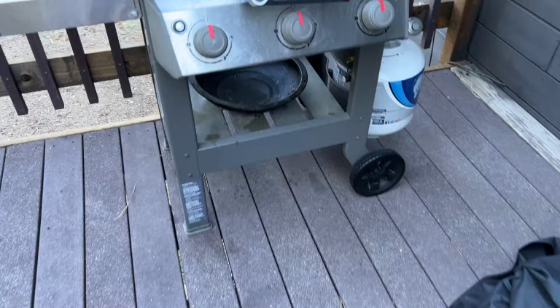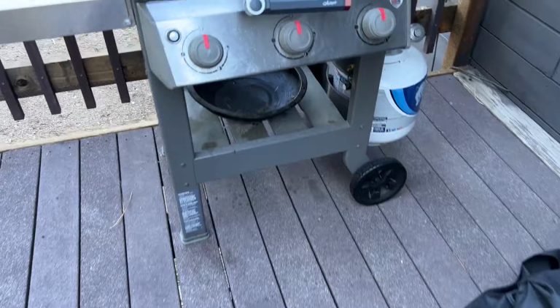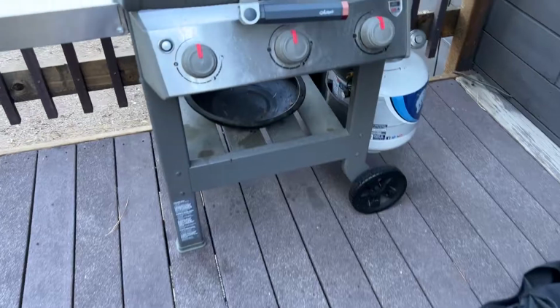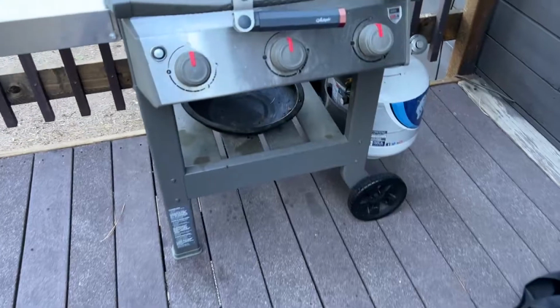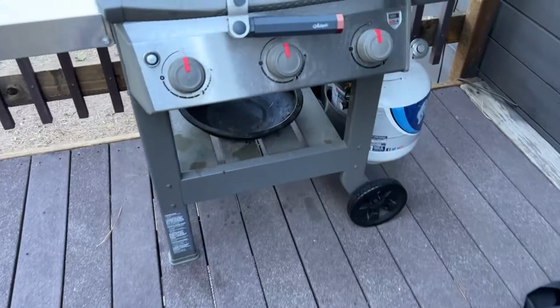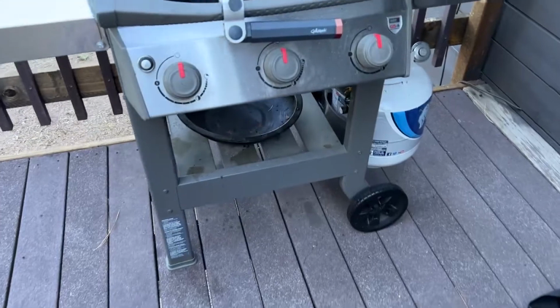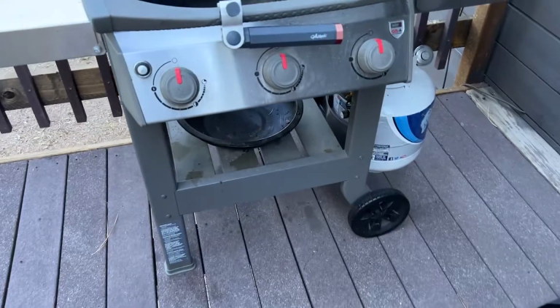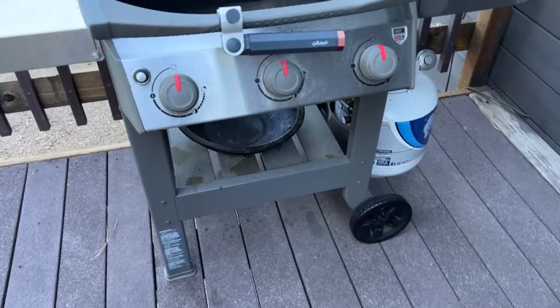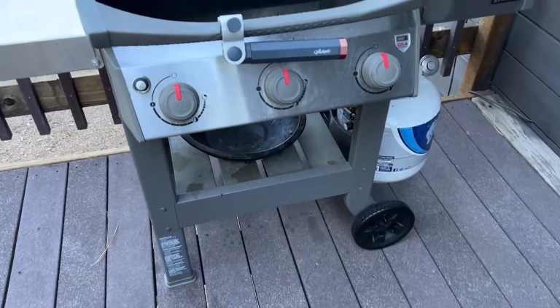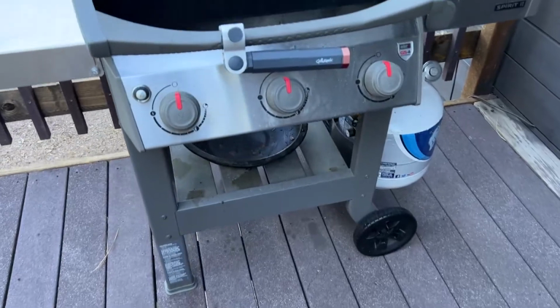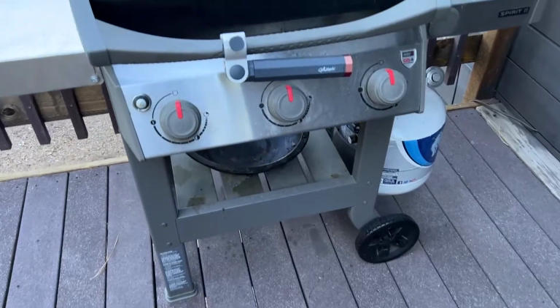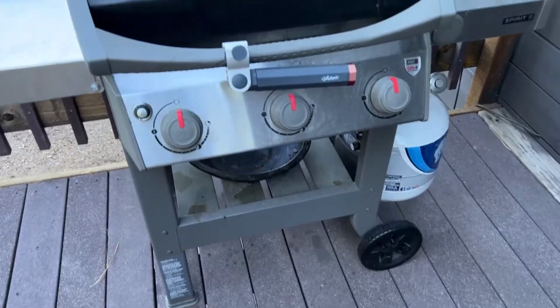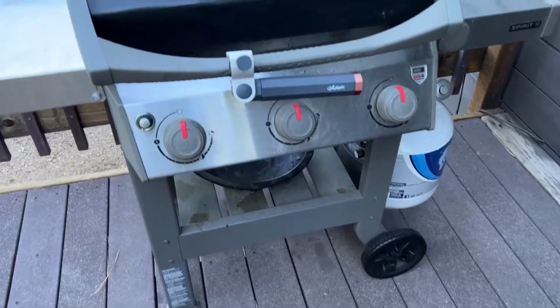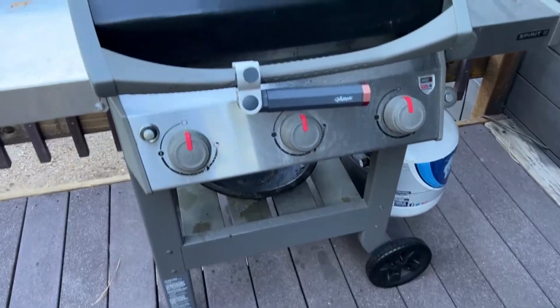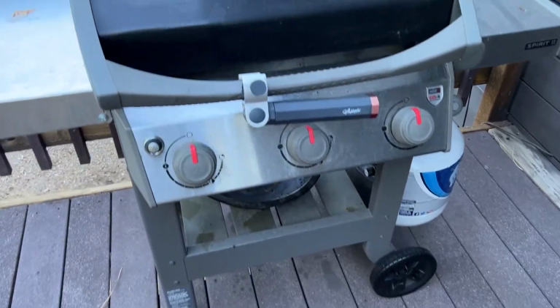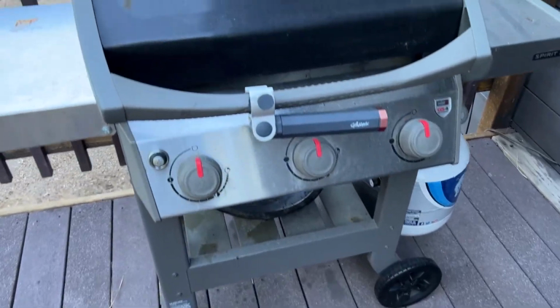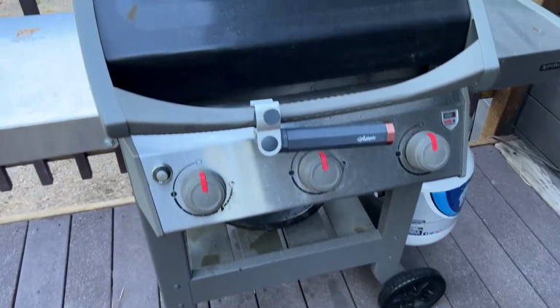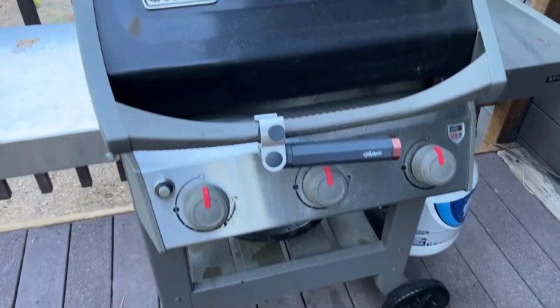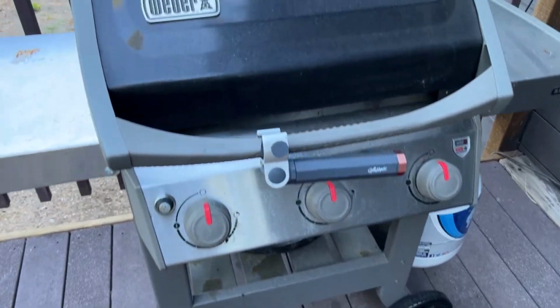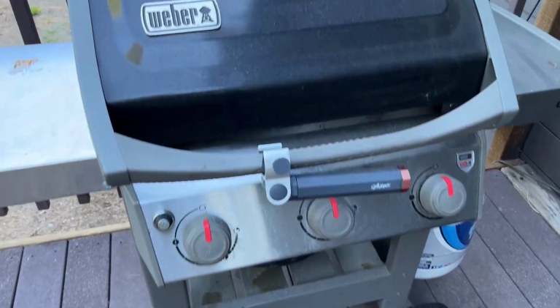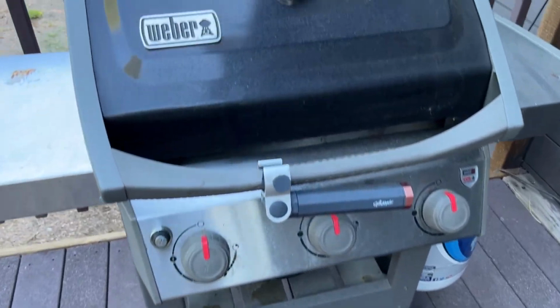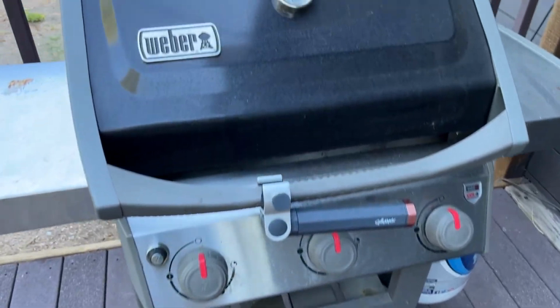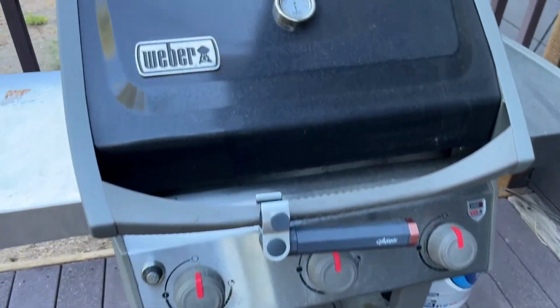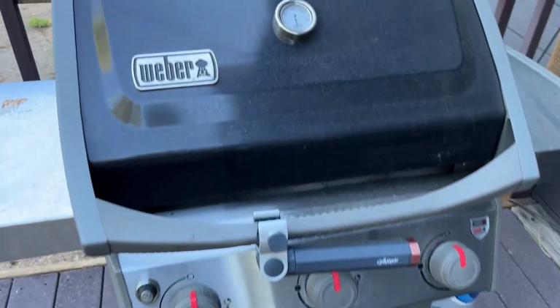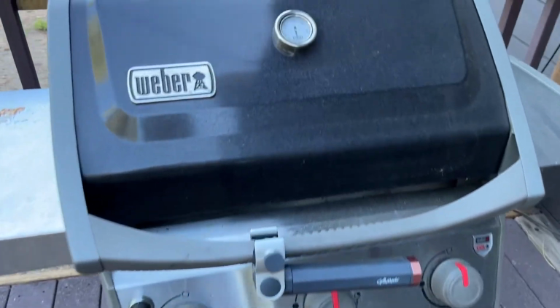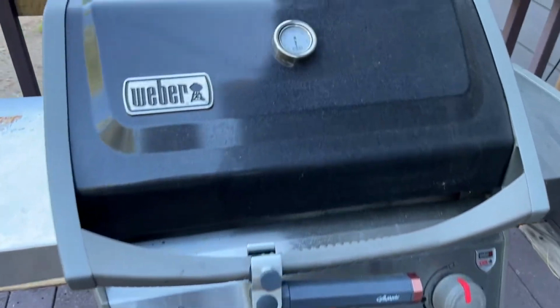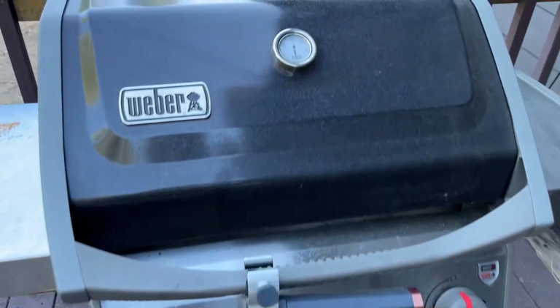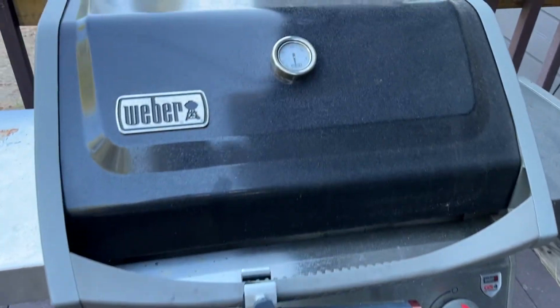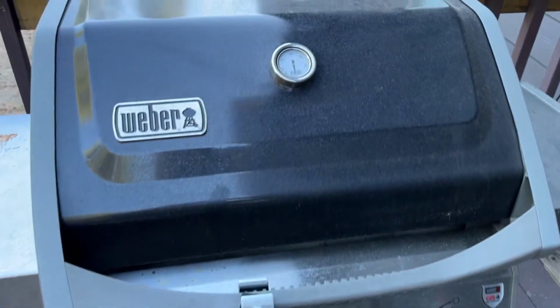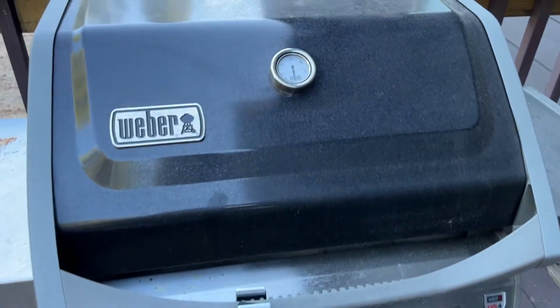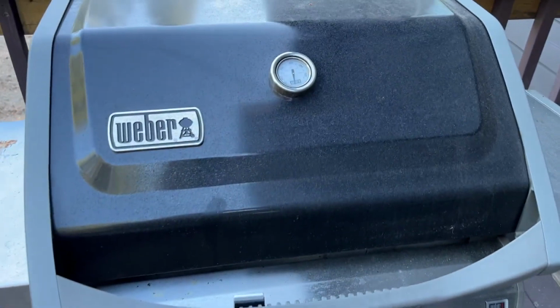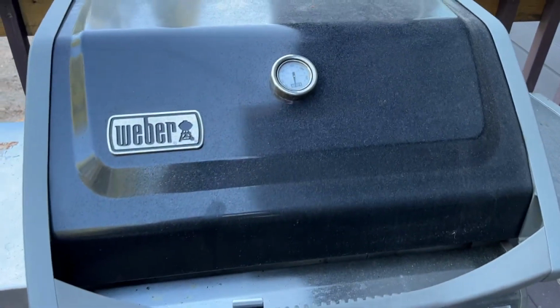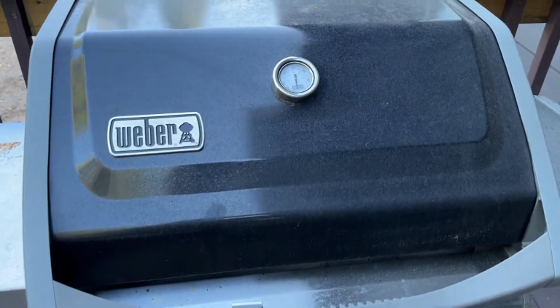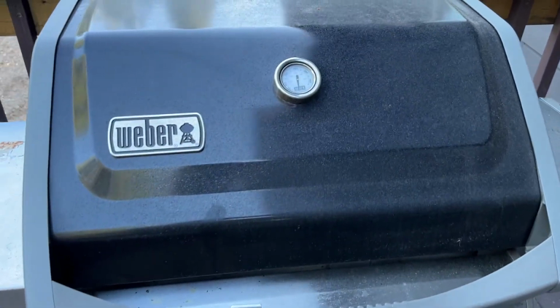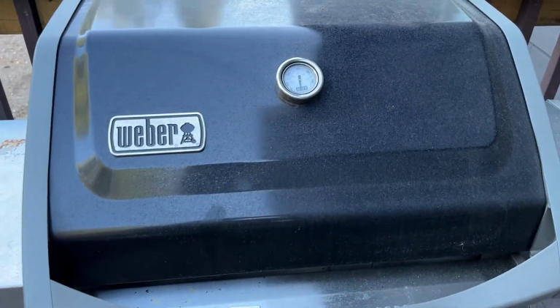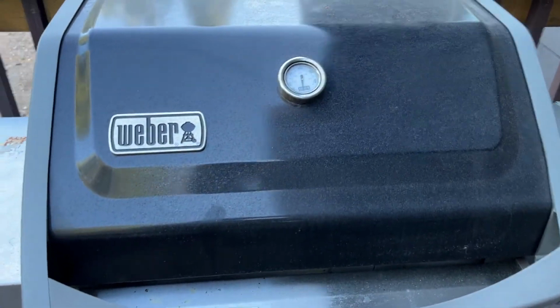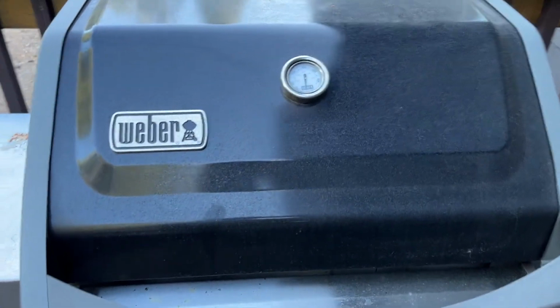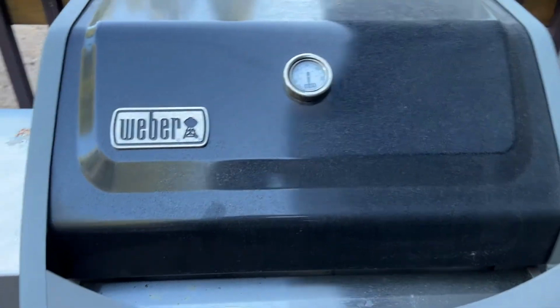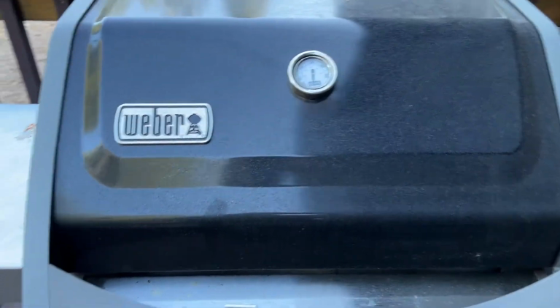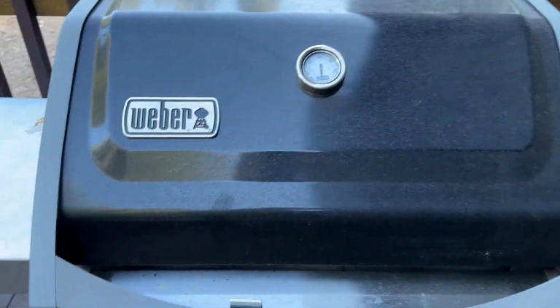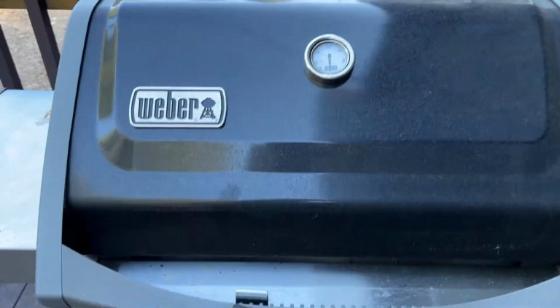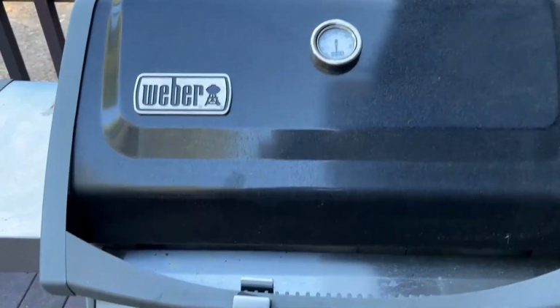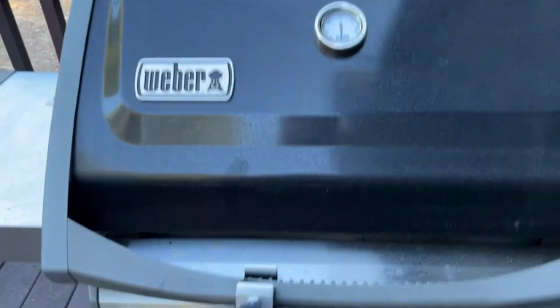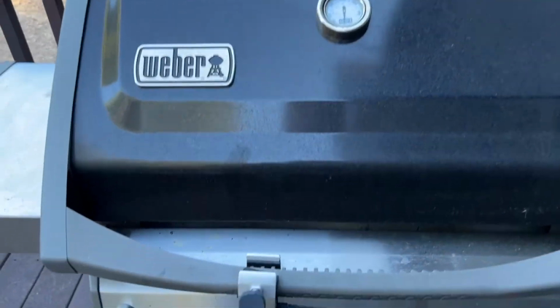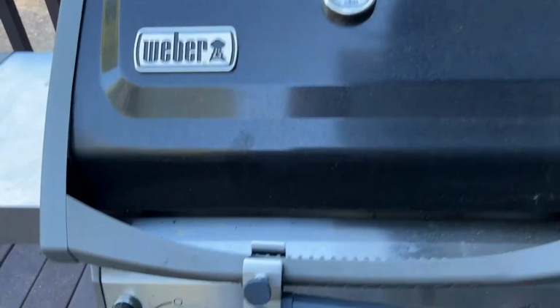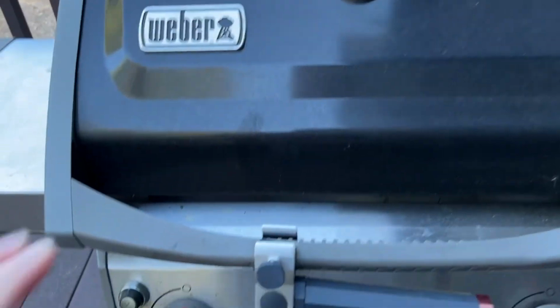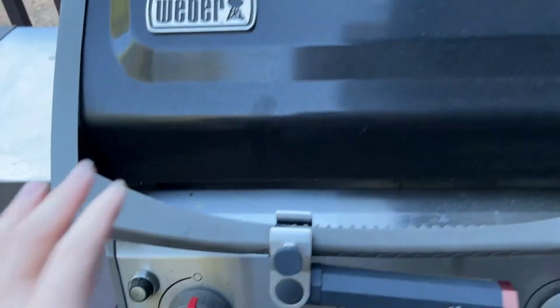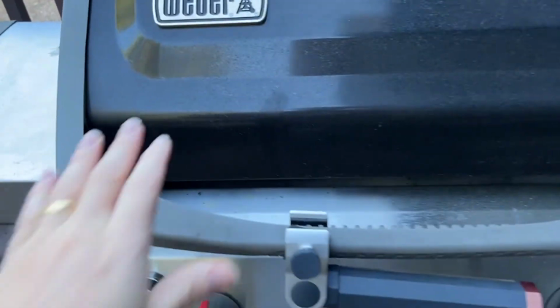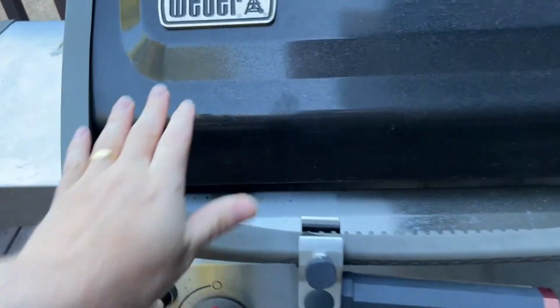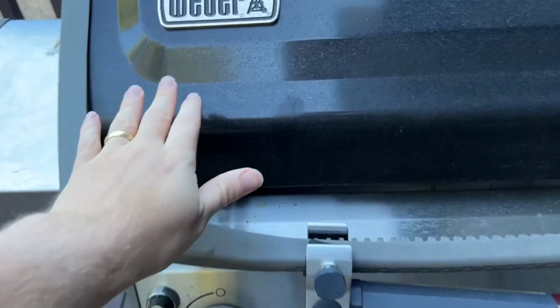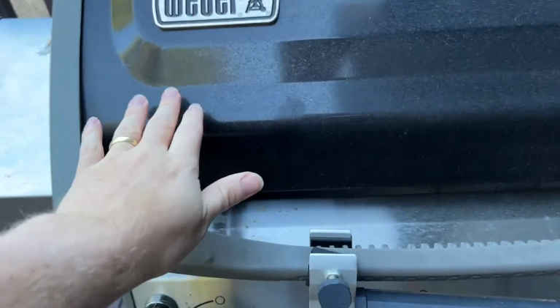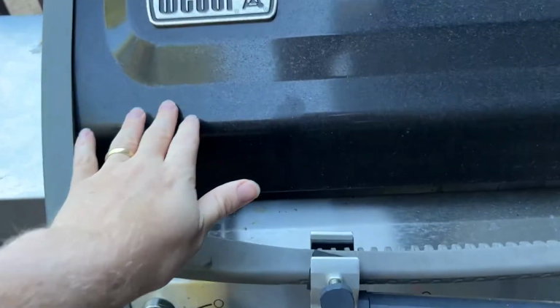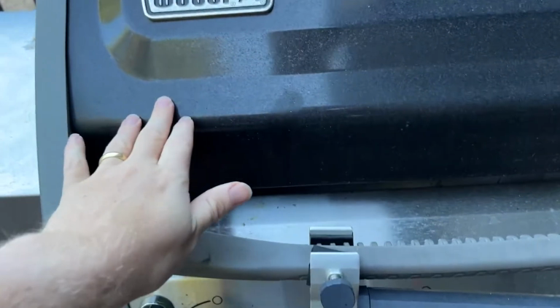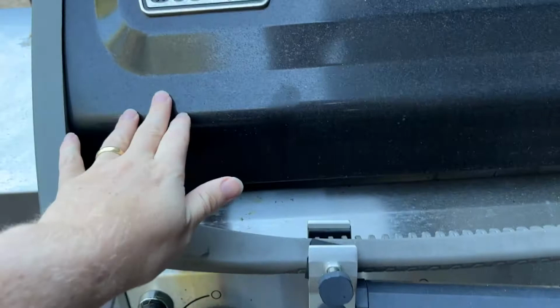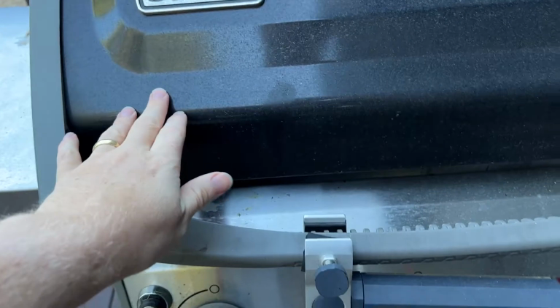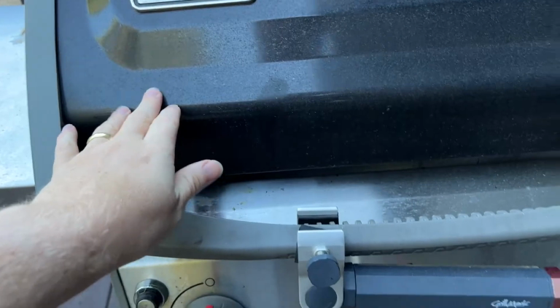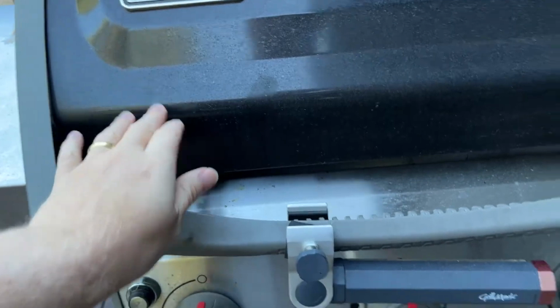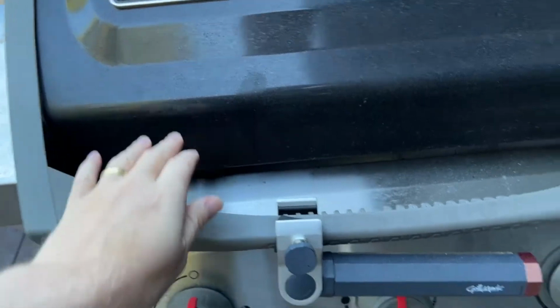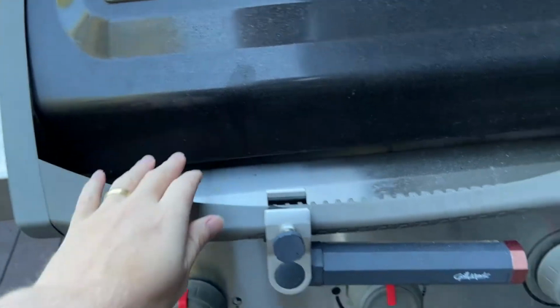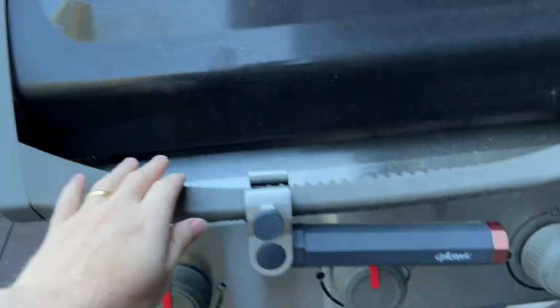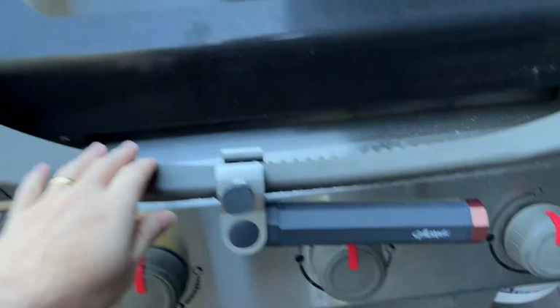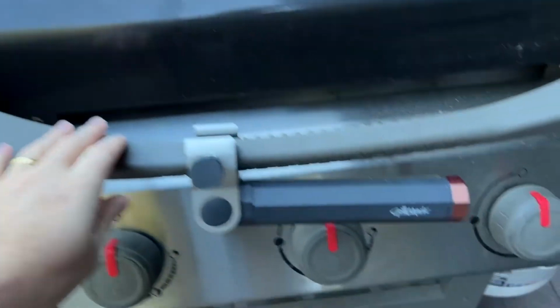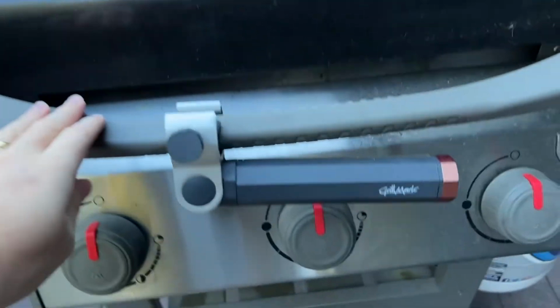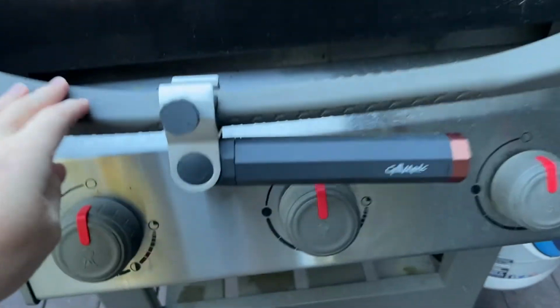I'm Tom and this is a look at the Weber Spirit 3-Burner Grill. This is a really fantastic grill for your backyard.